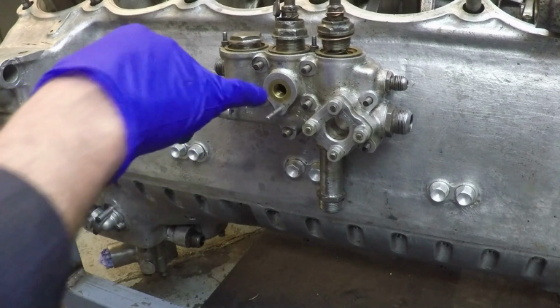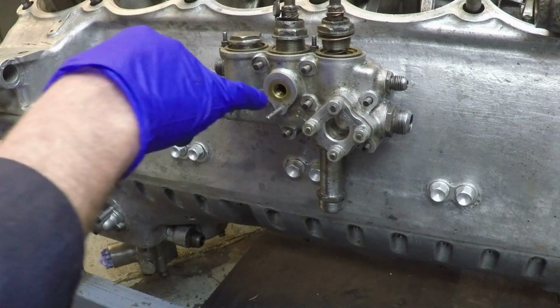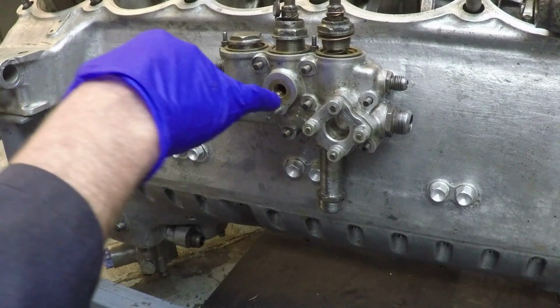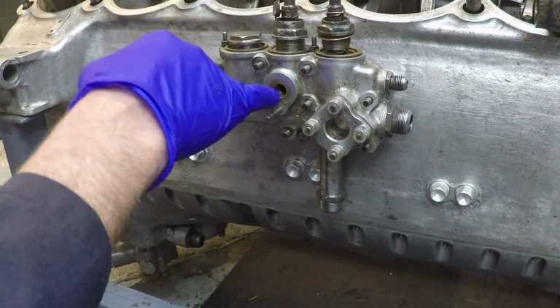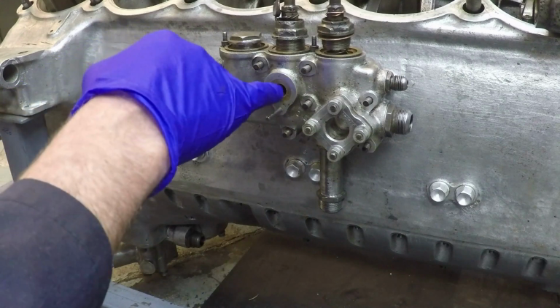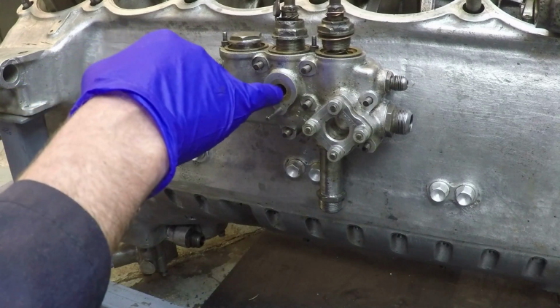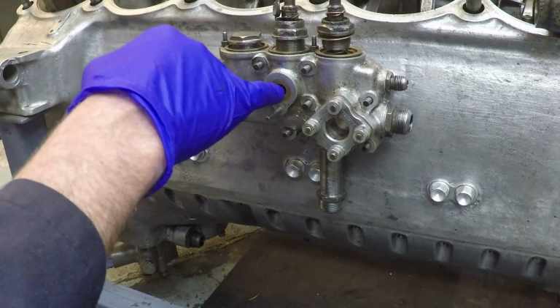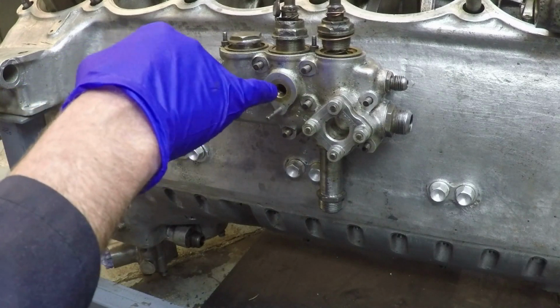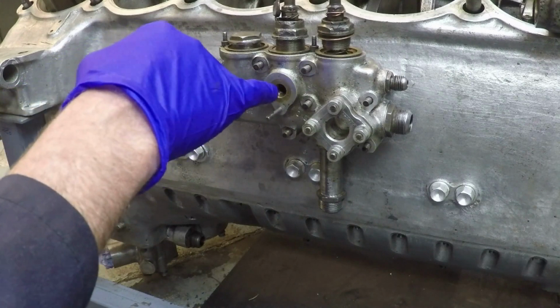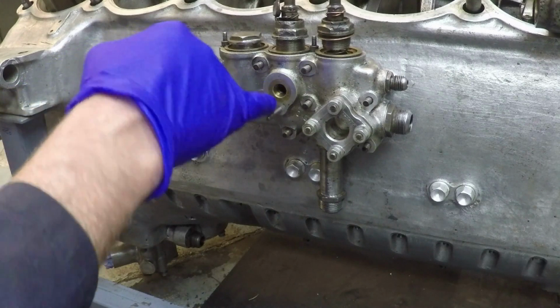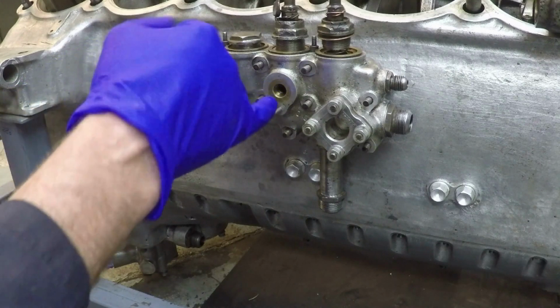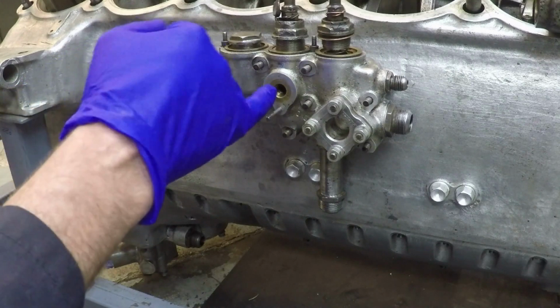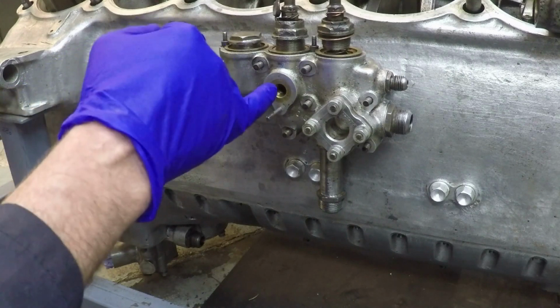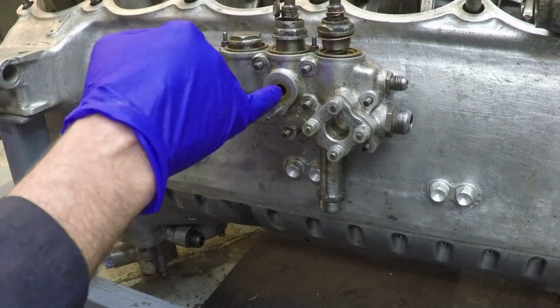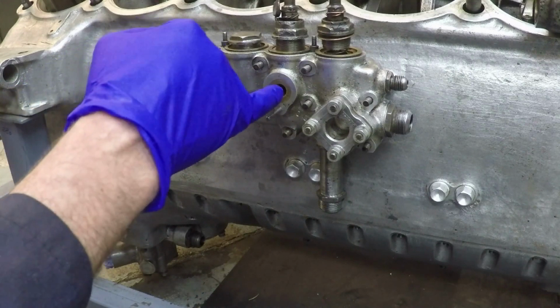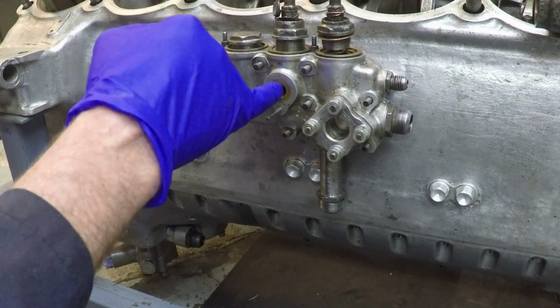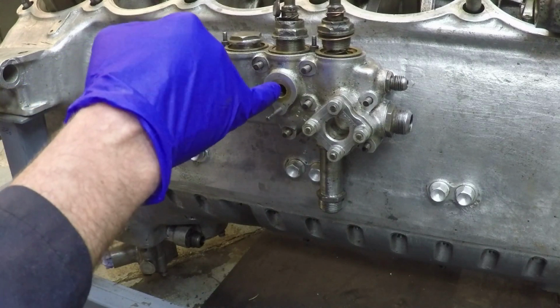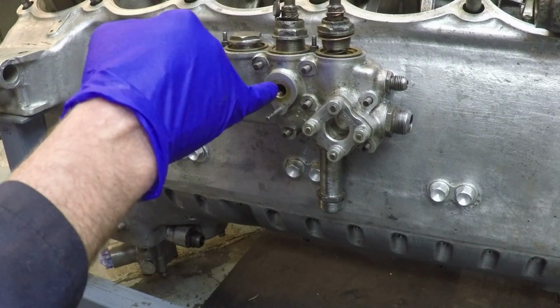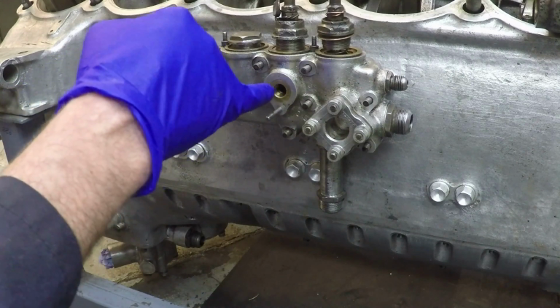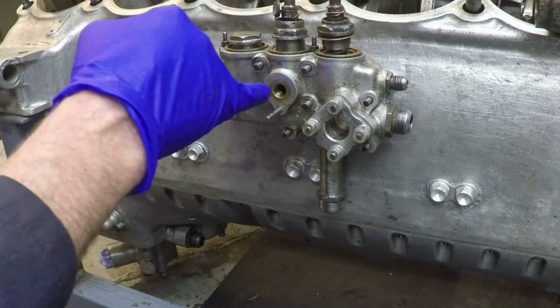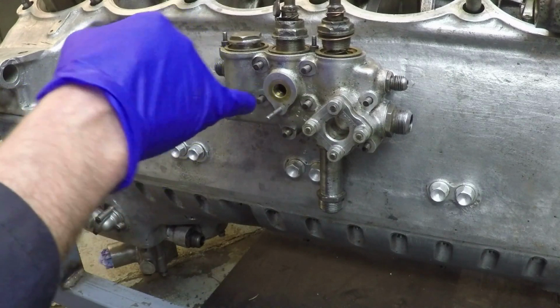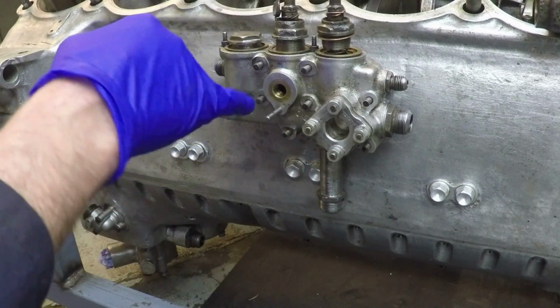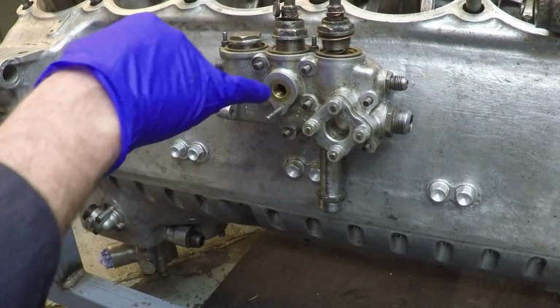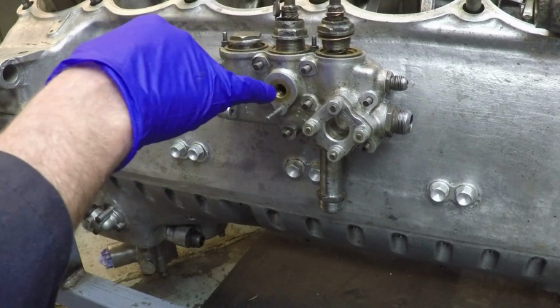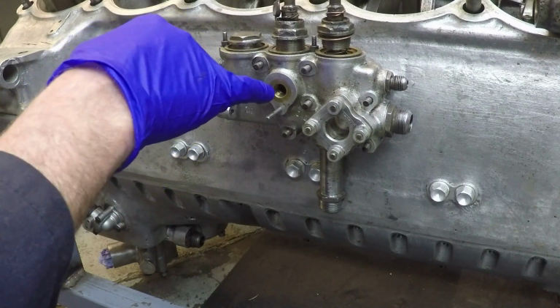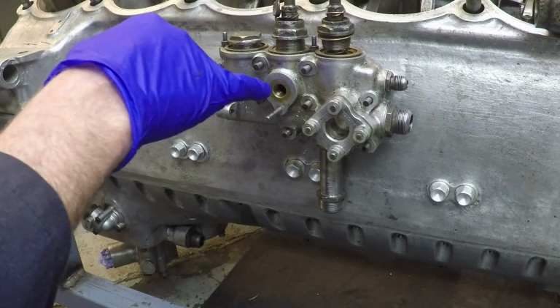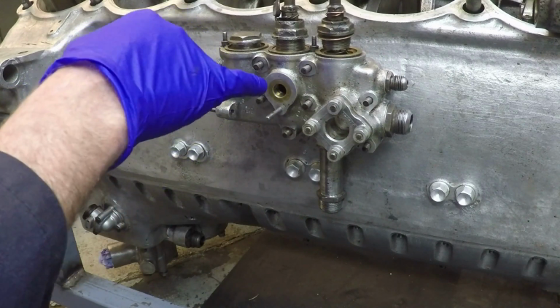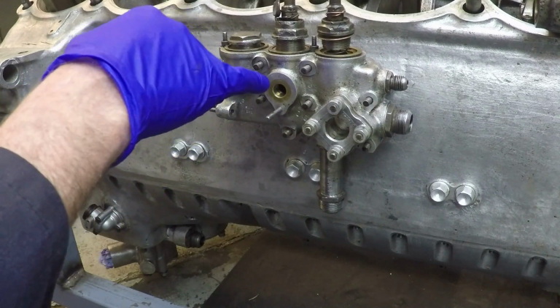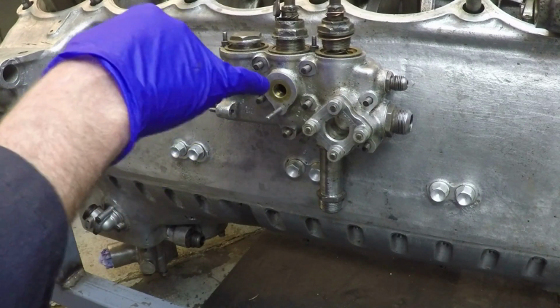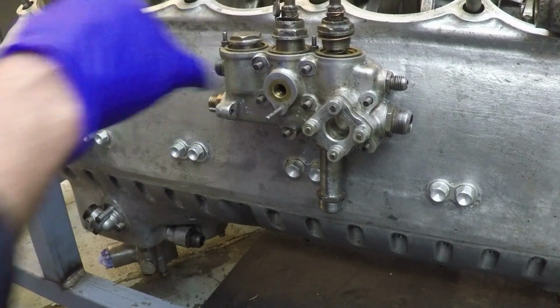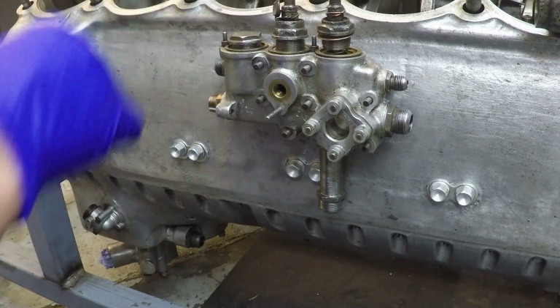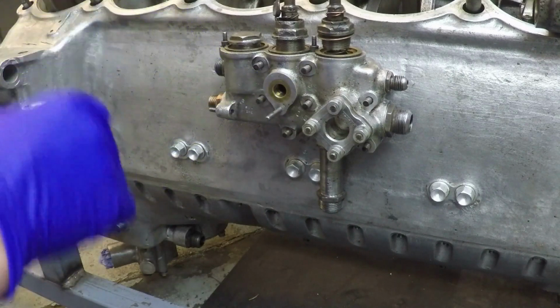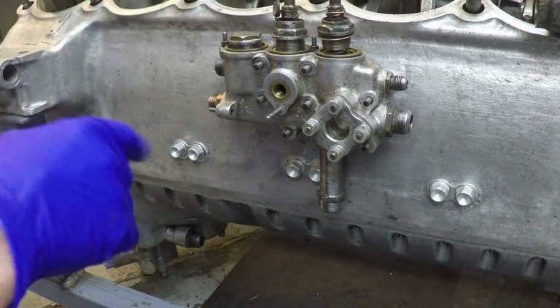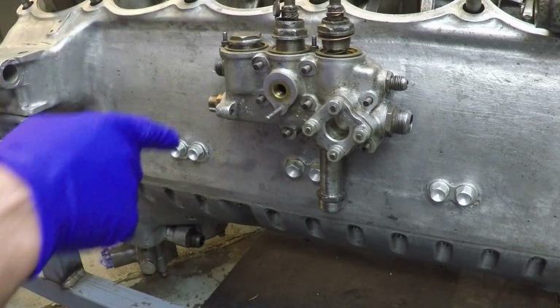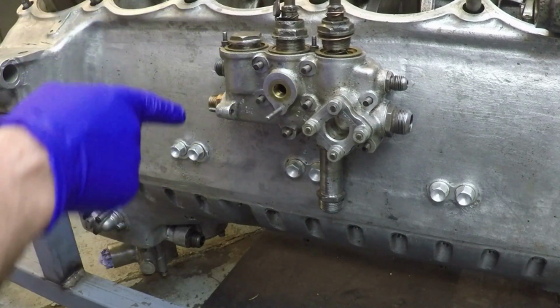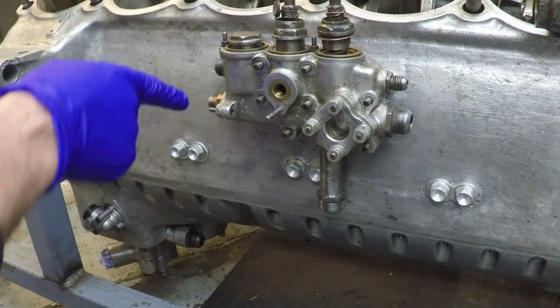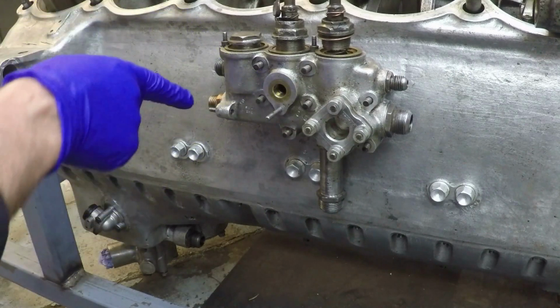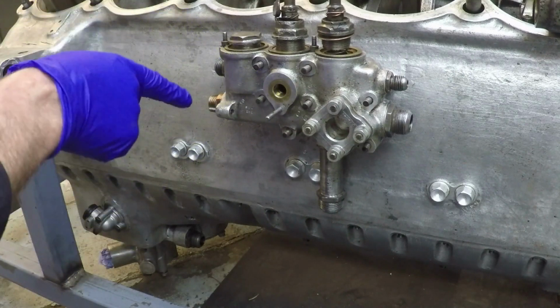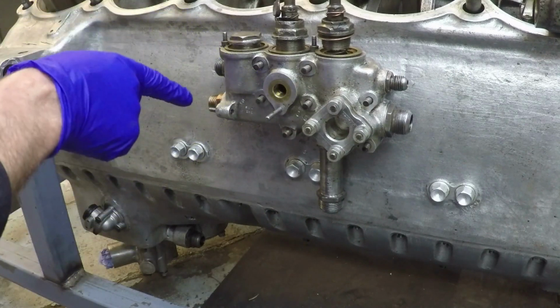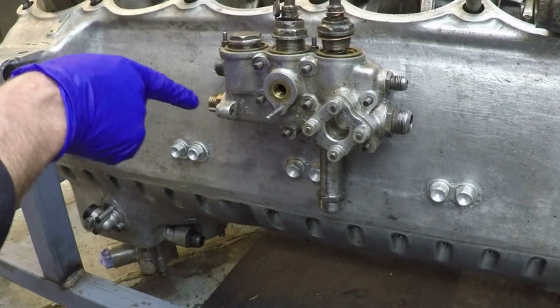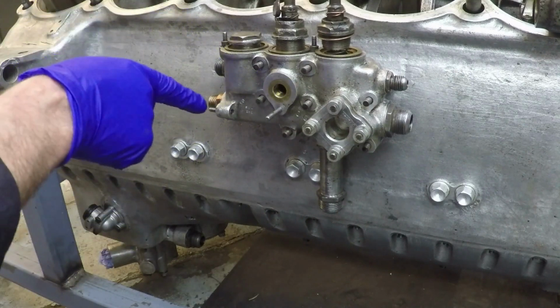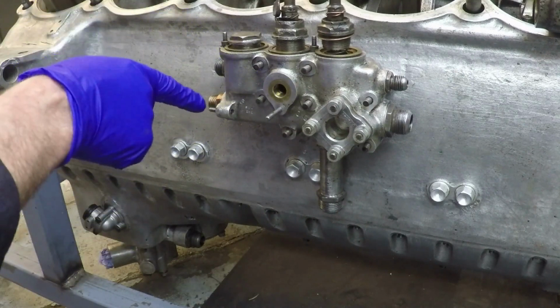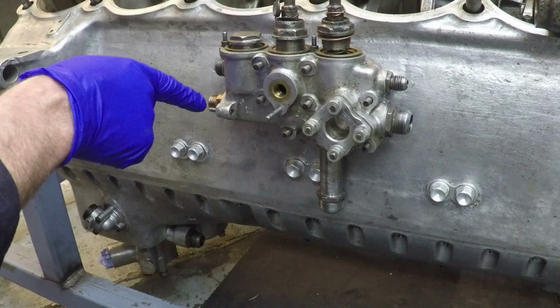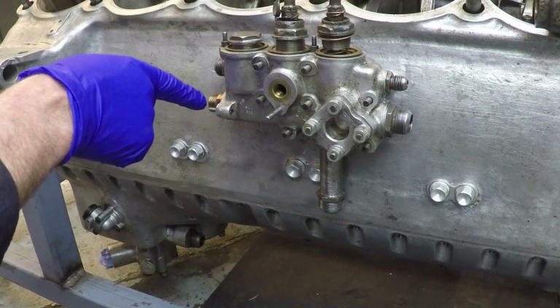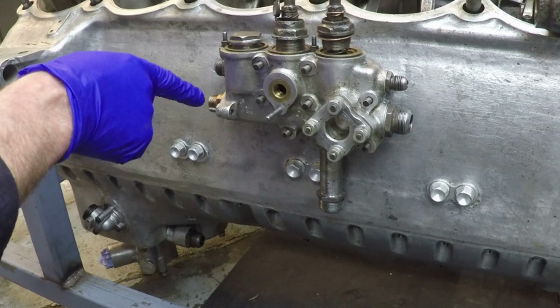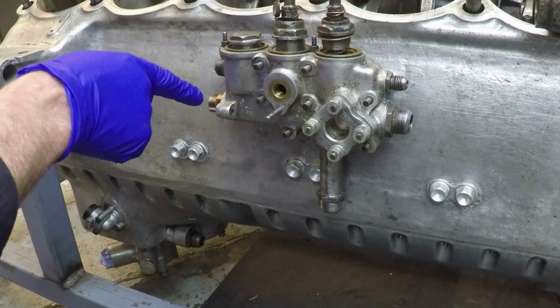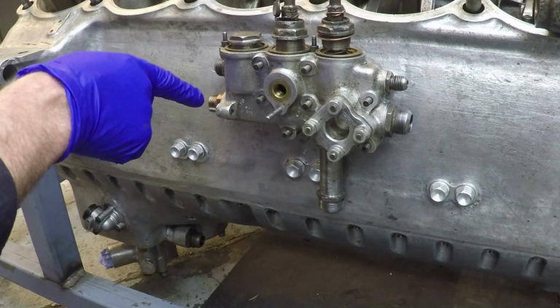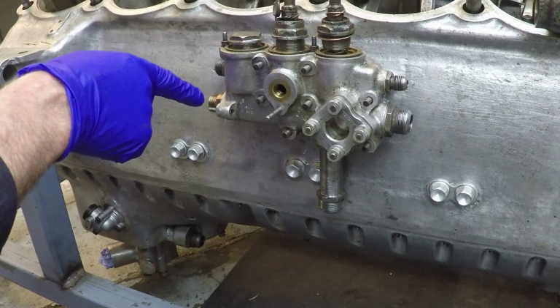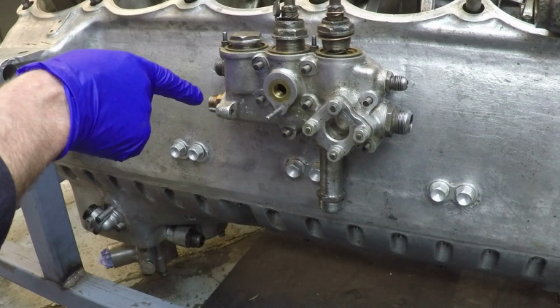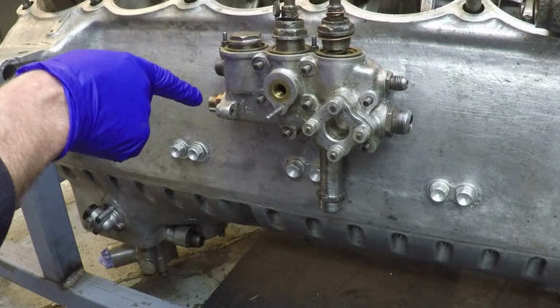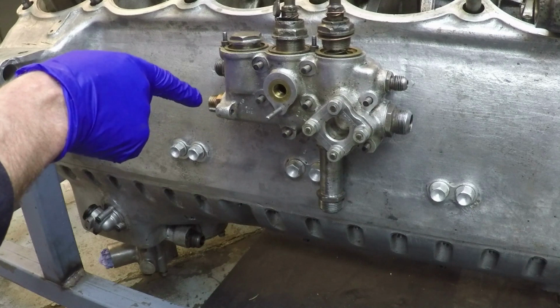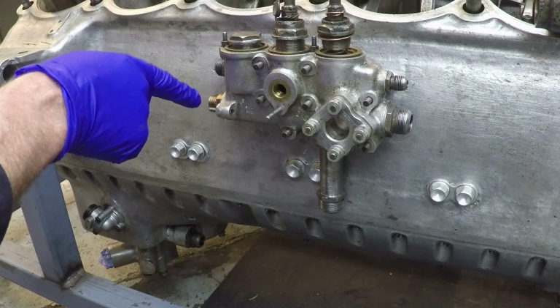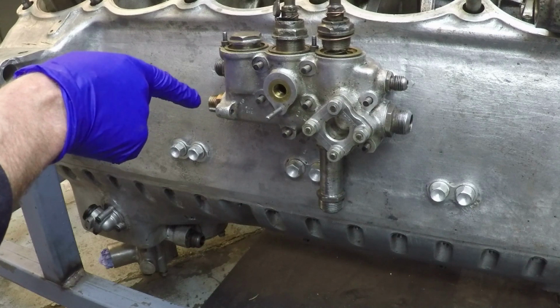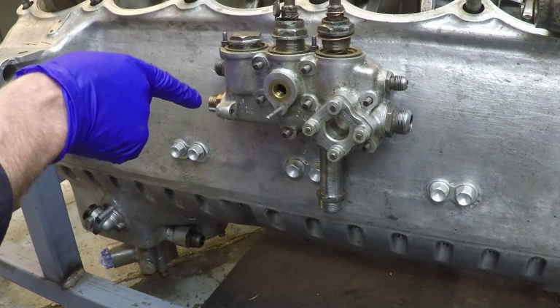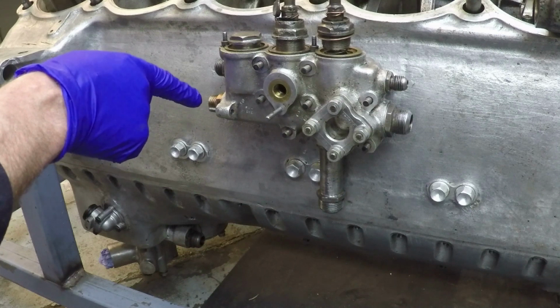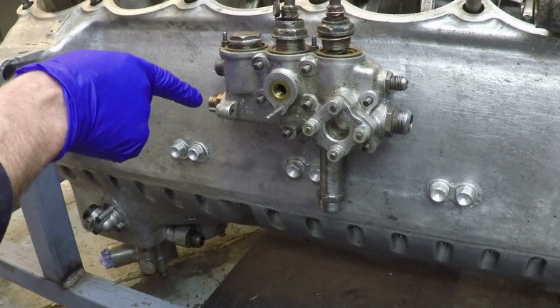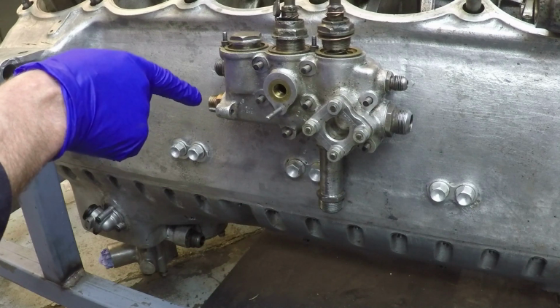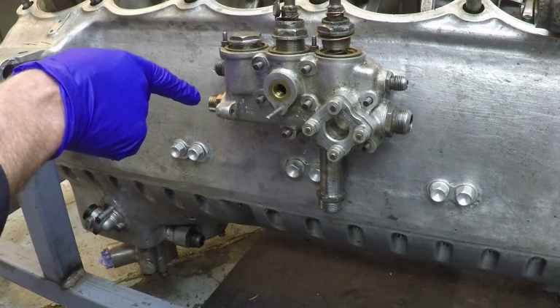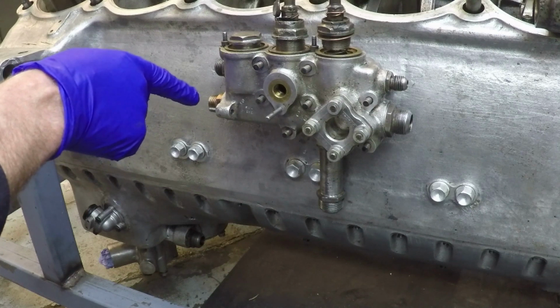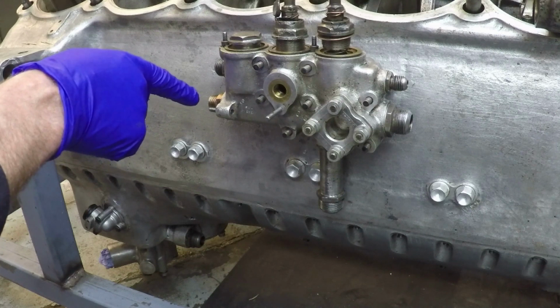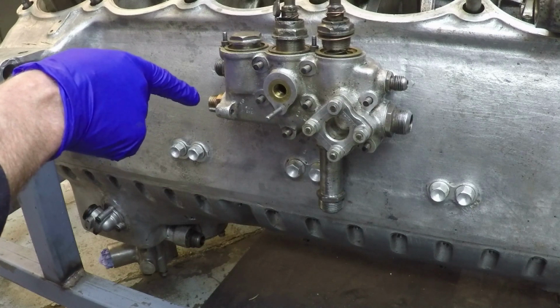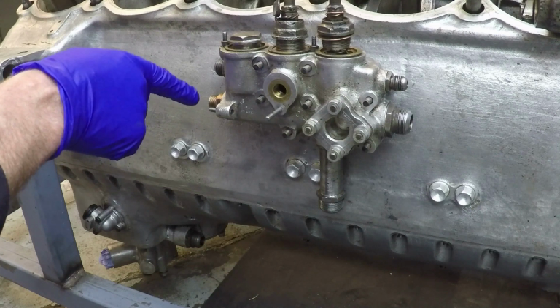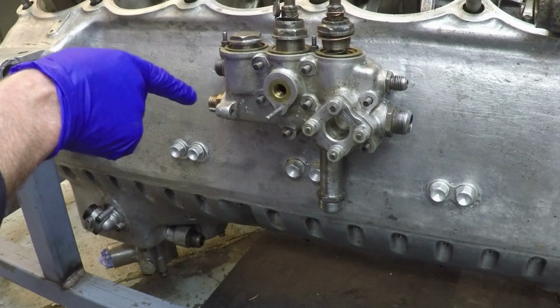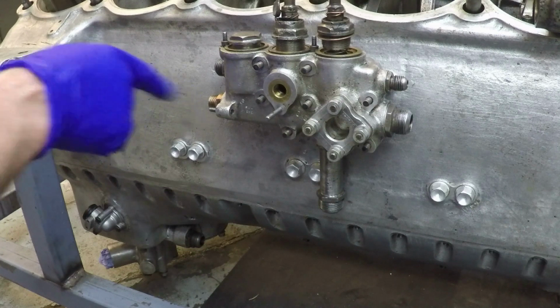This port on here is a quarter BSP for the oil pressure gauge, and on the back there's a port for the oil temperature sender.